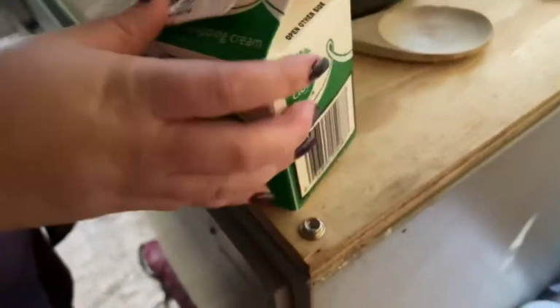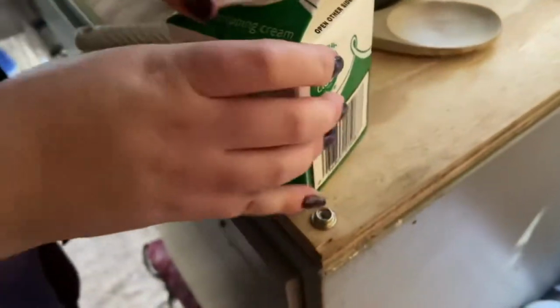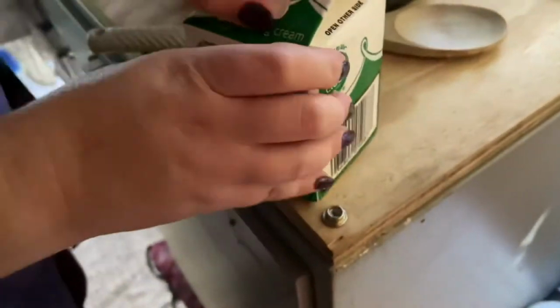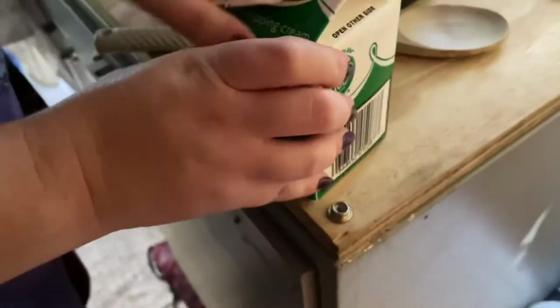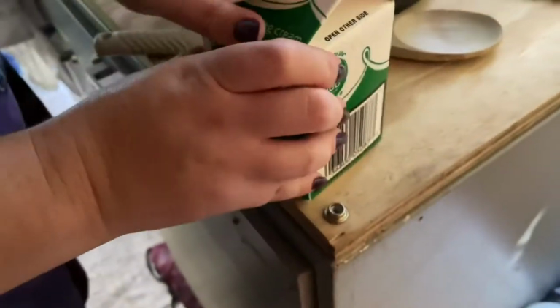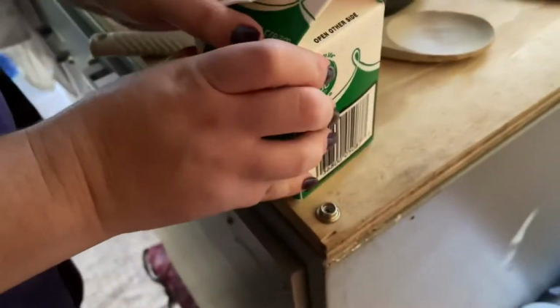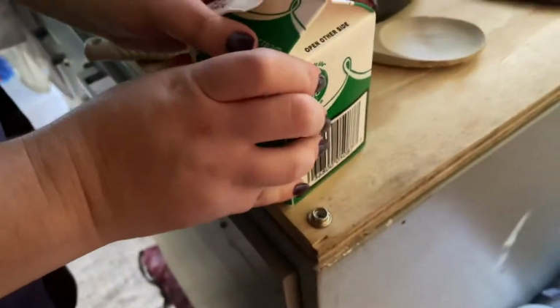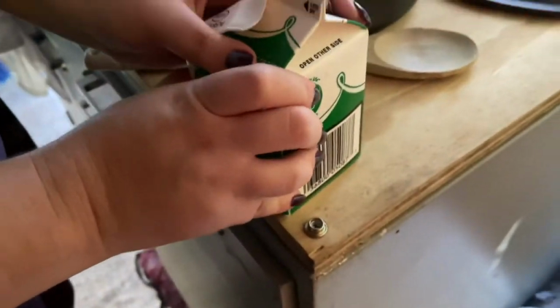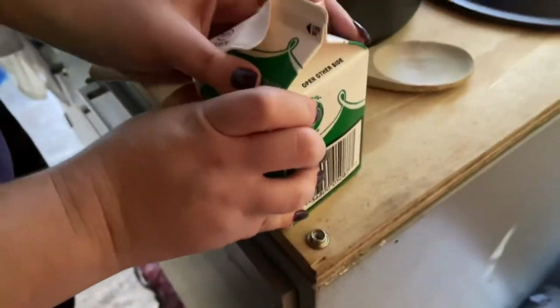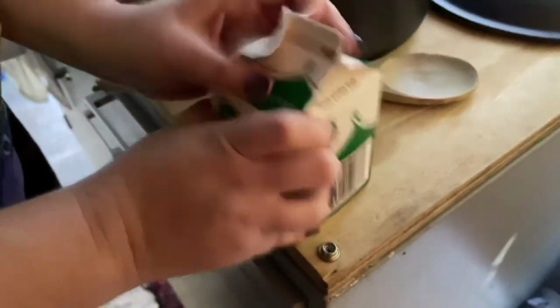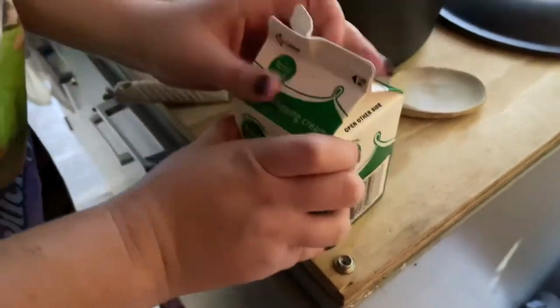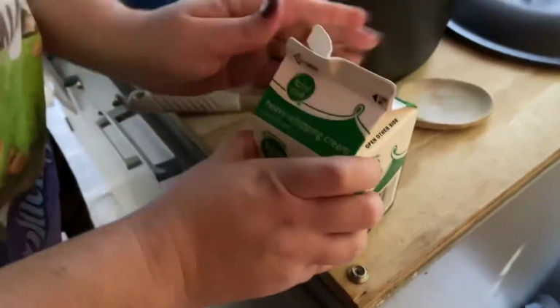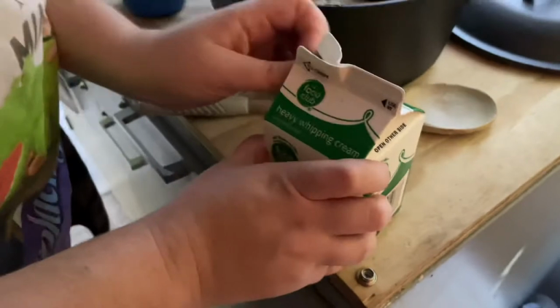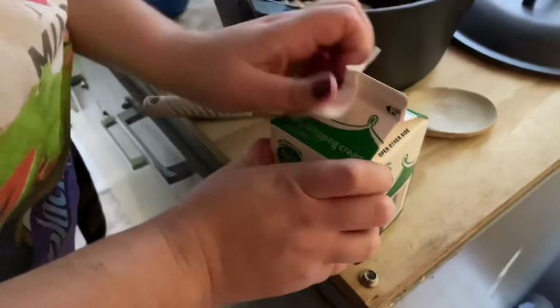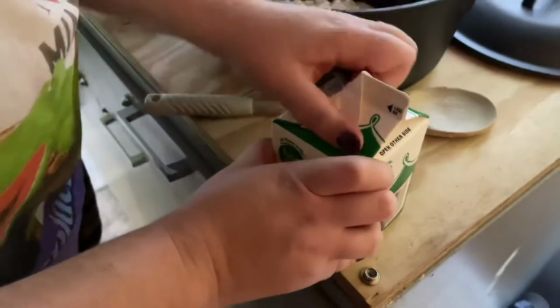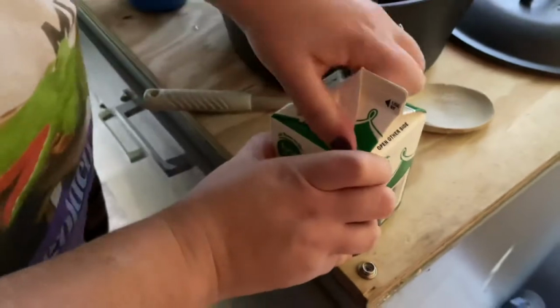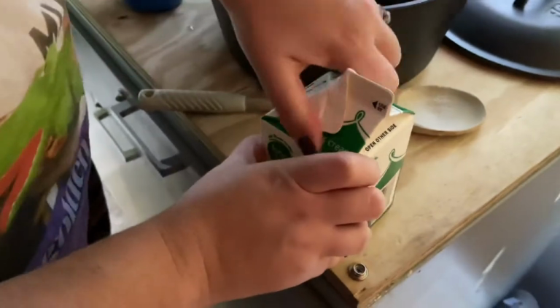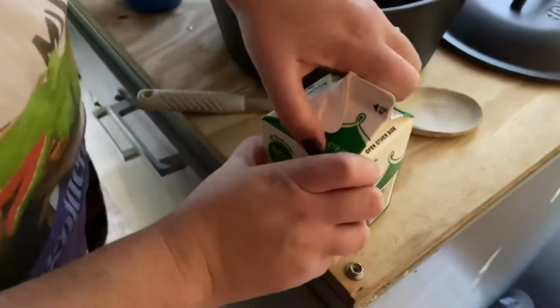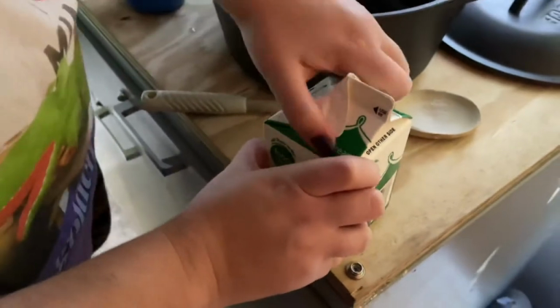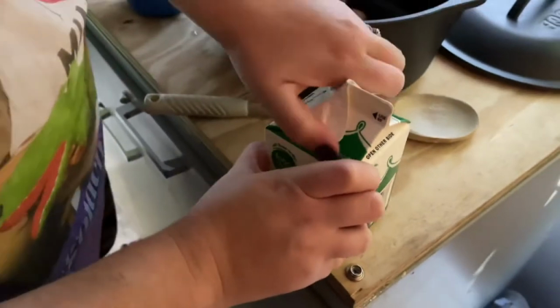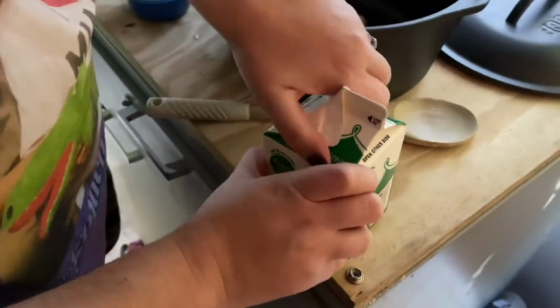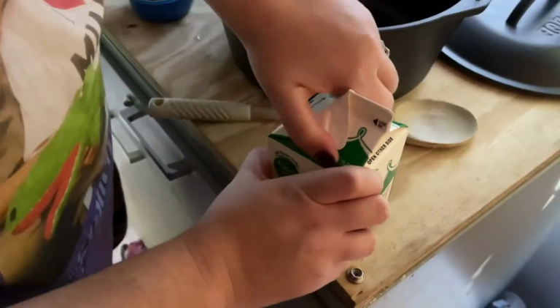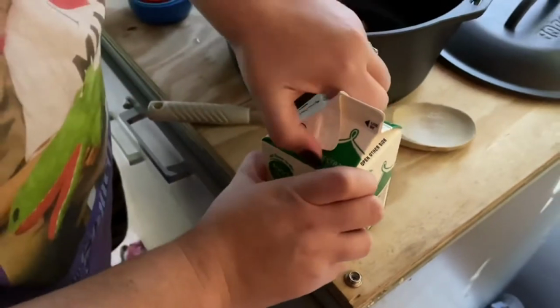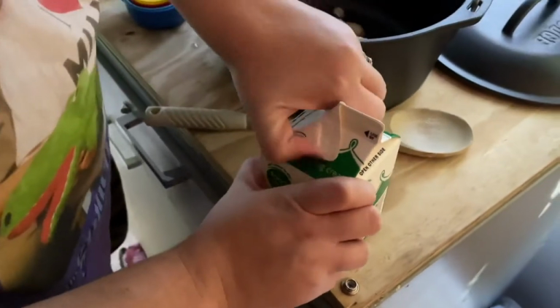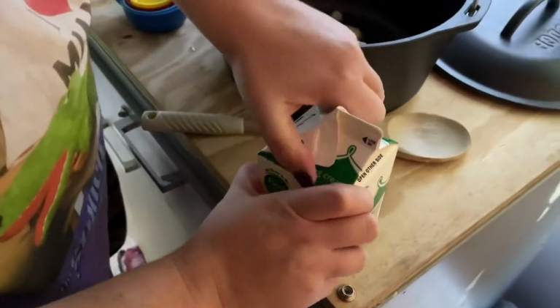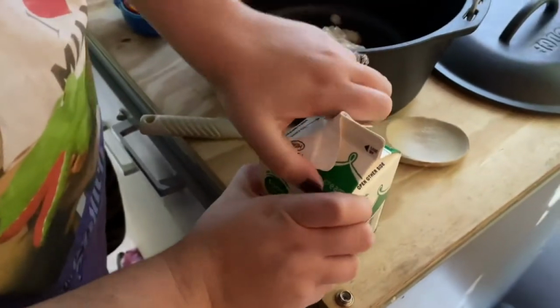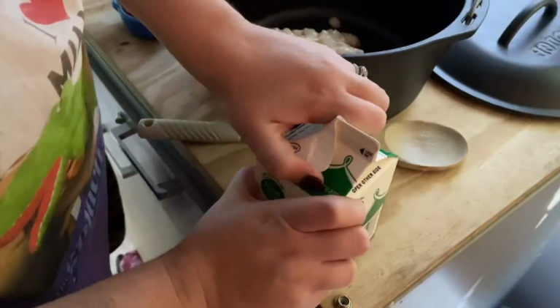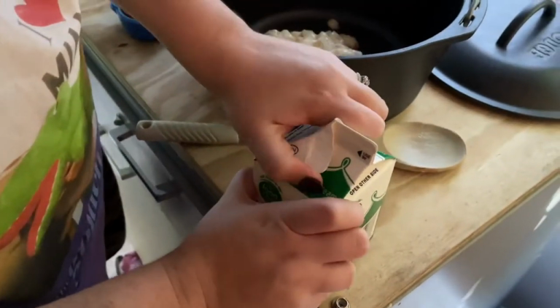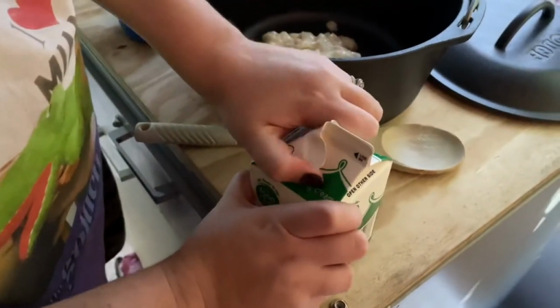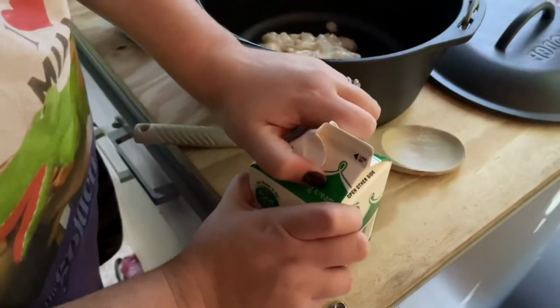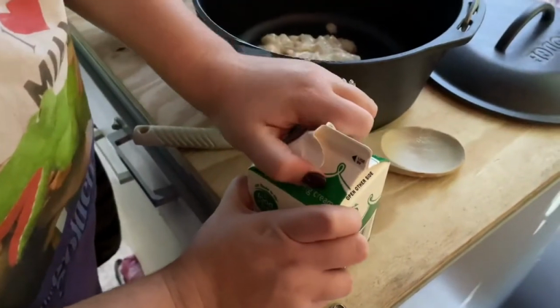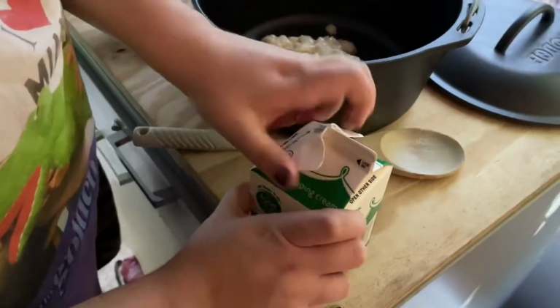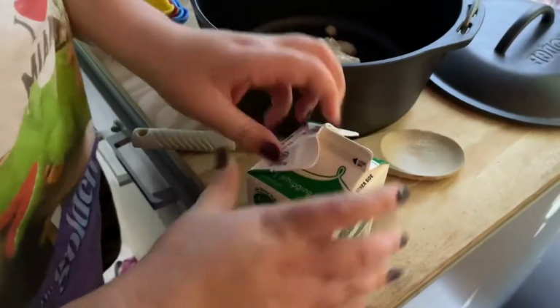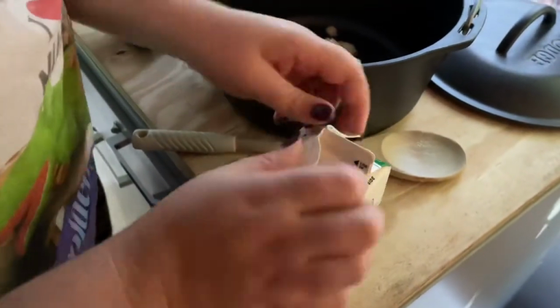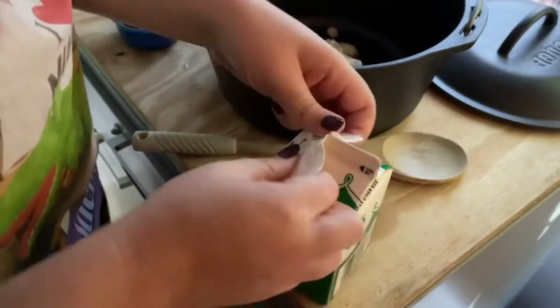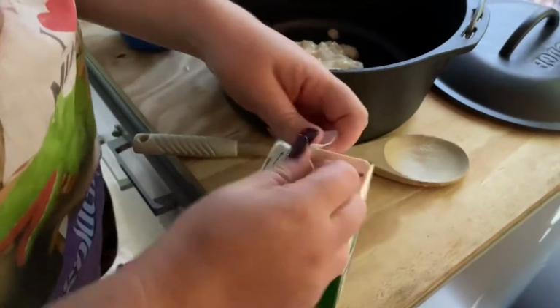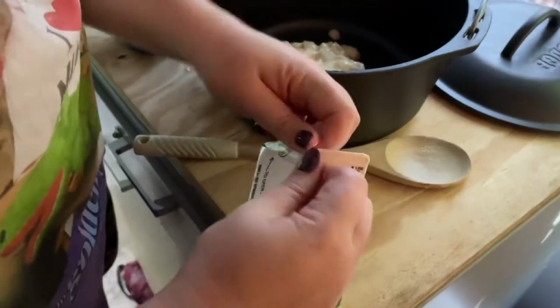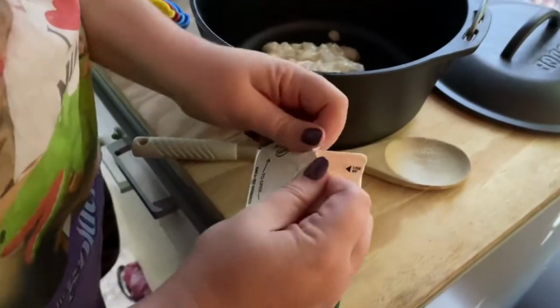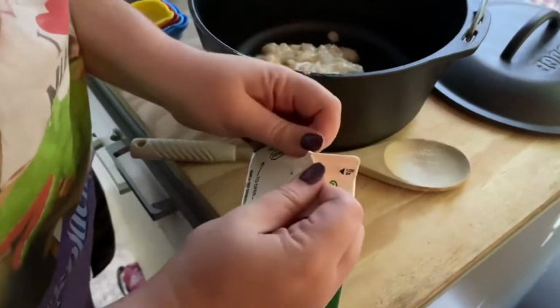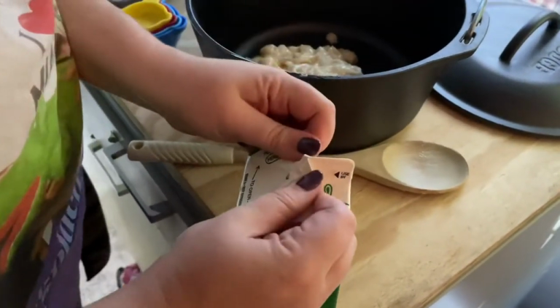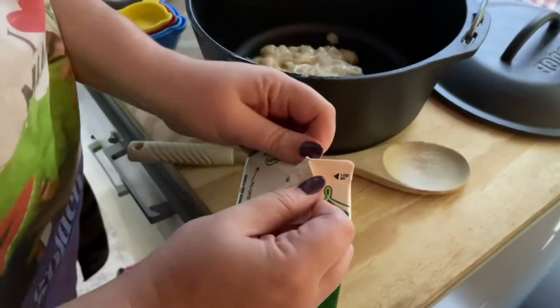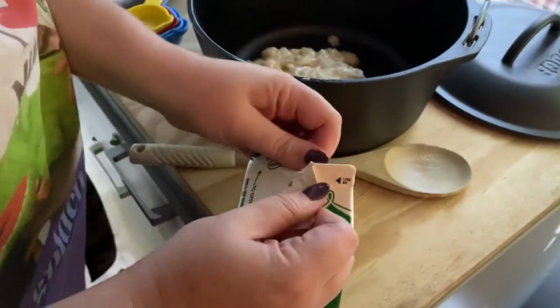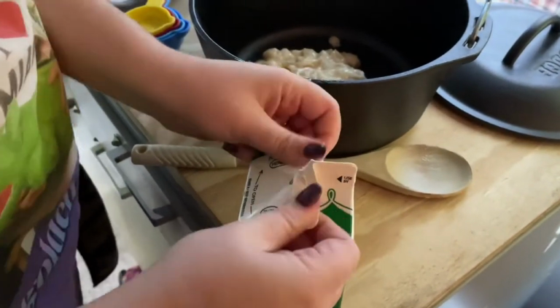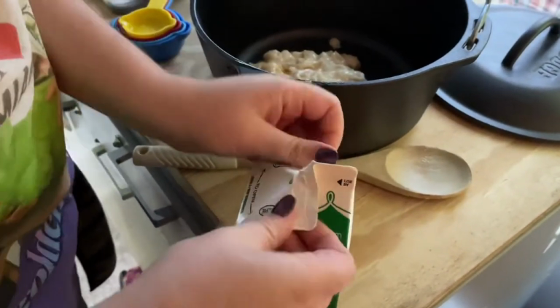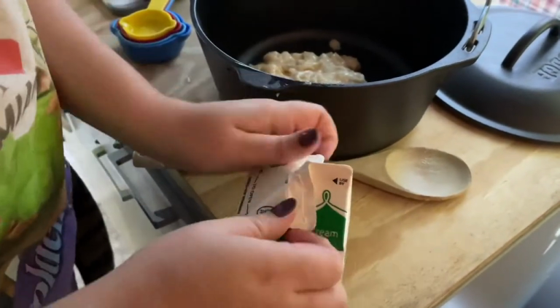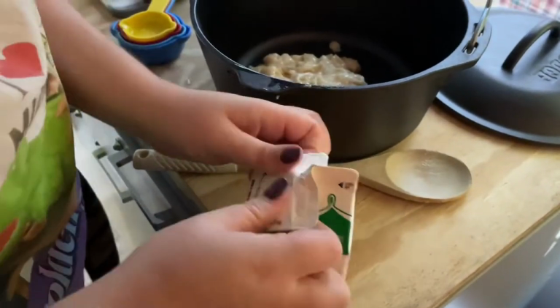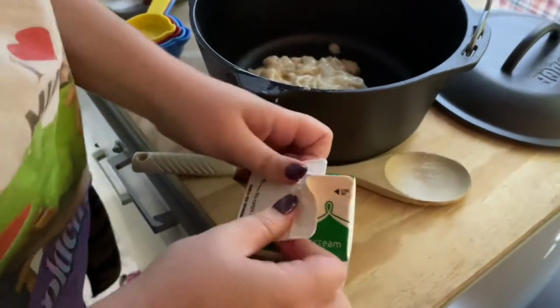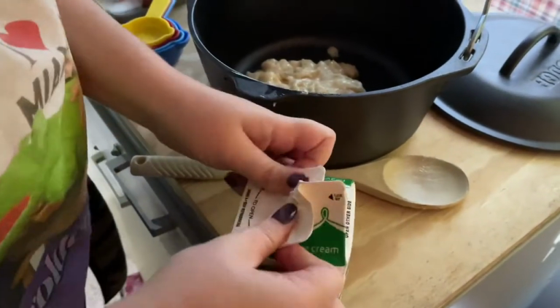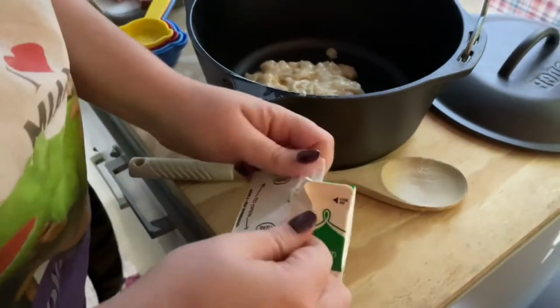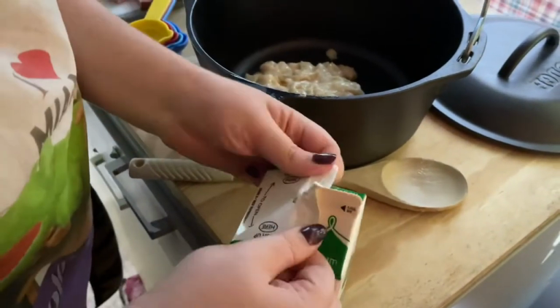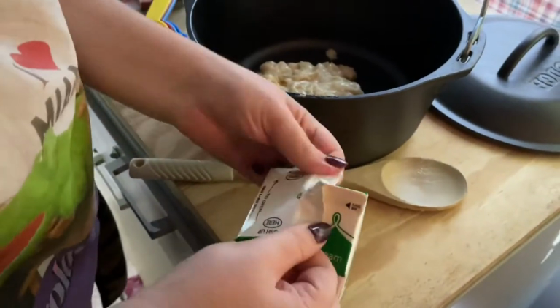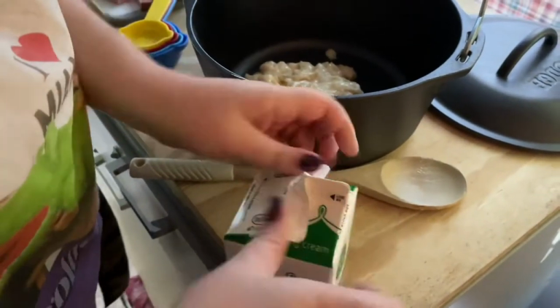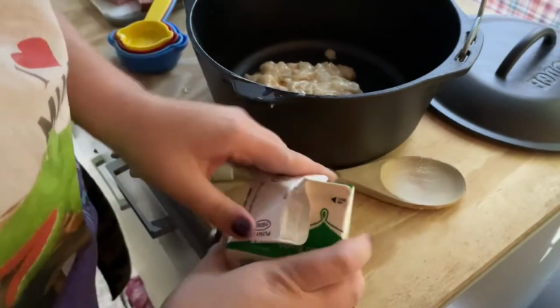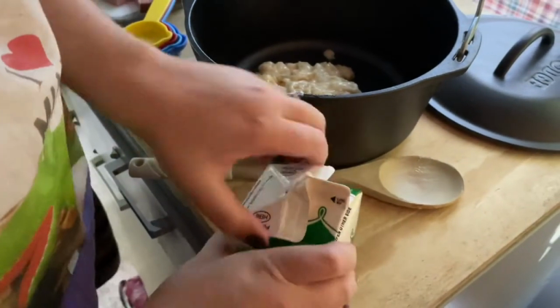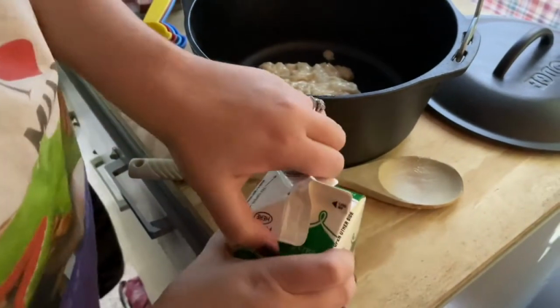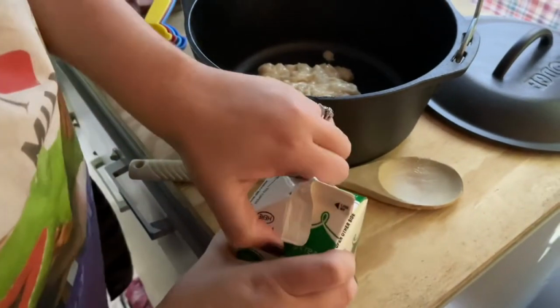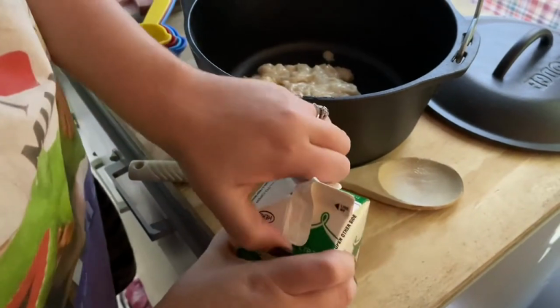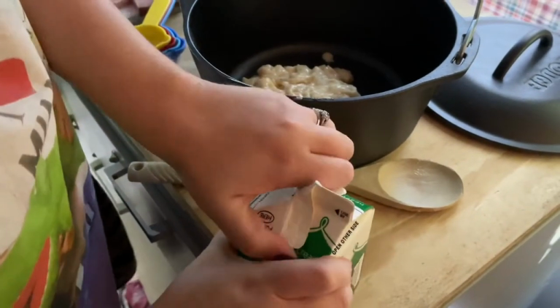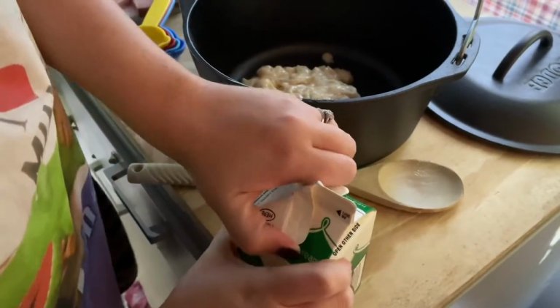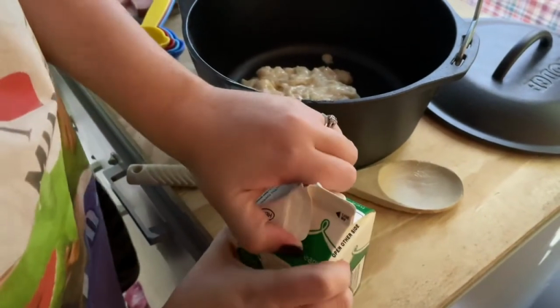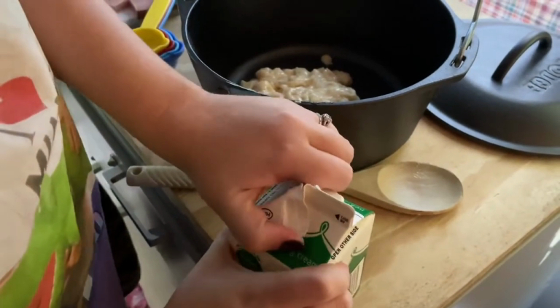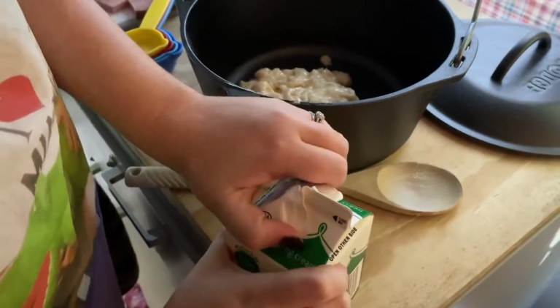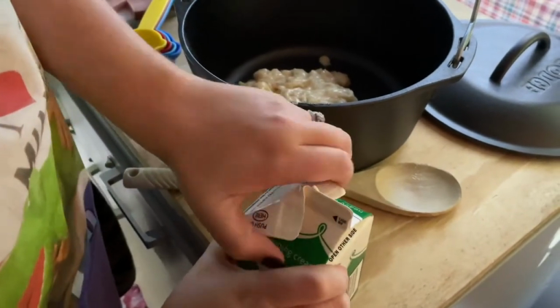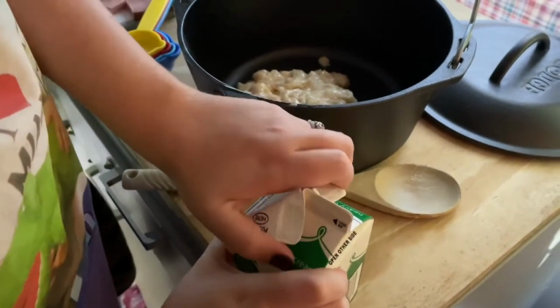And then you need to add some creamer to it. When you start mixing all this stuff together, you're talking about some just goodness right here.